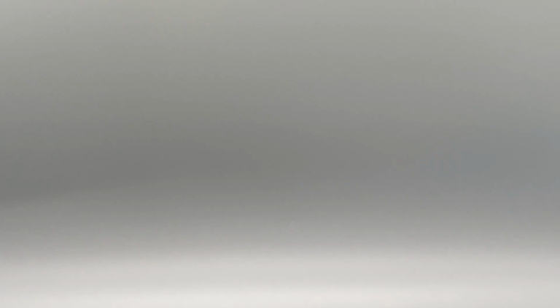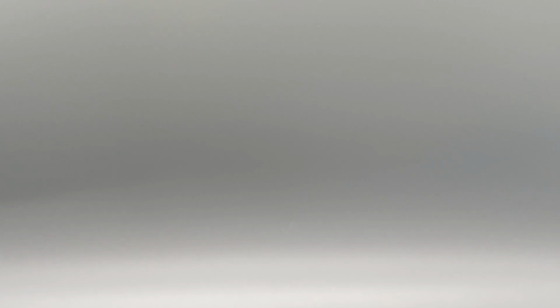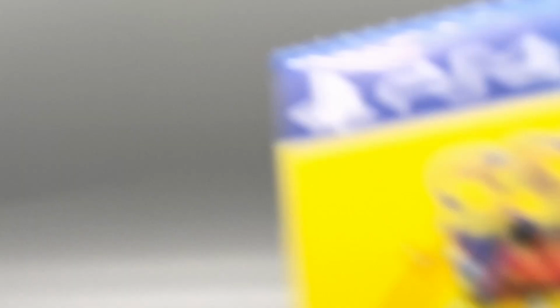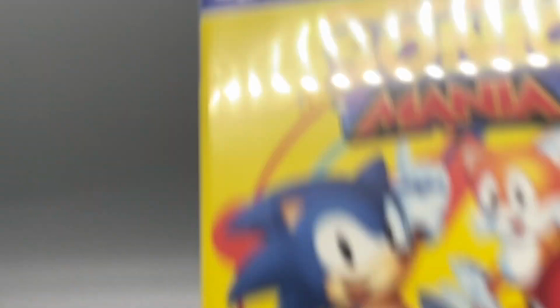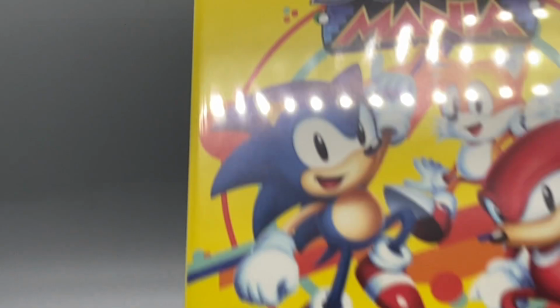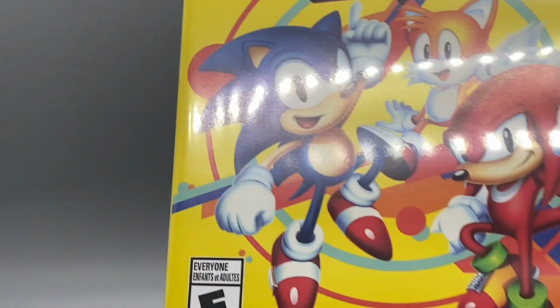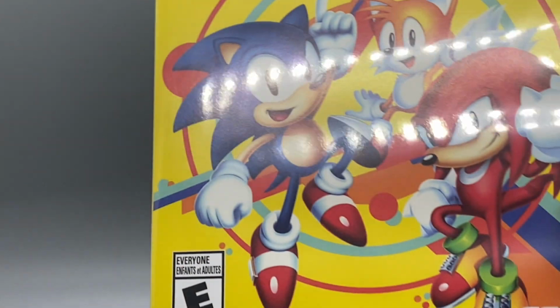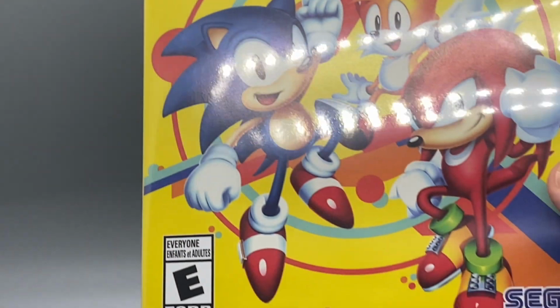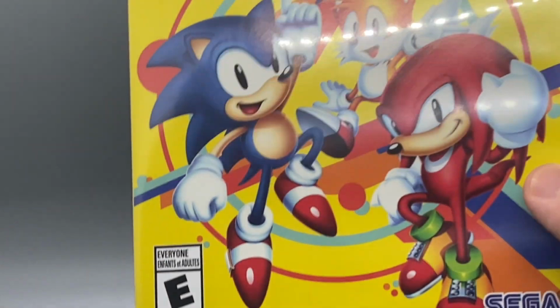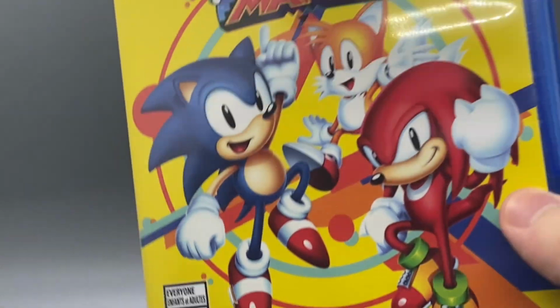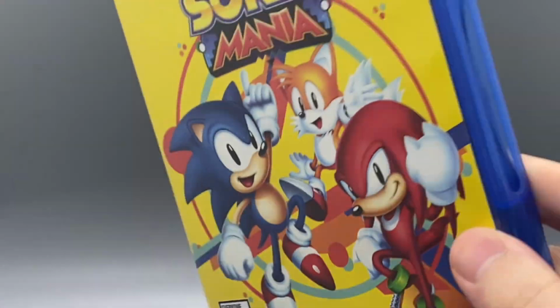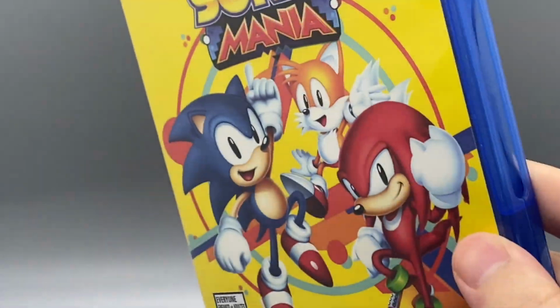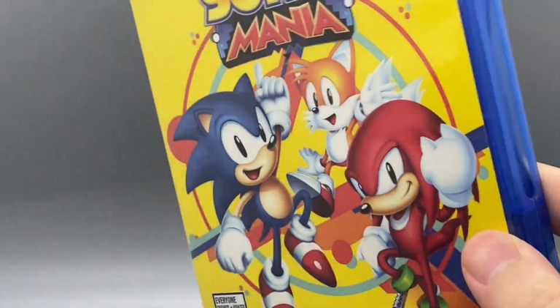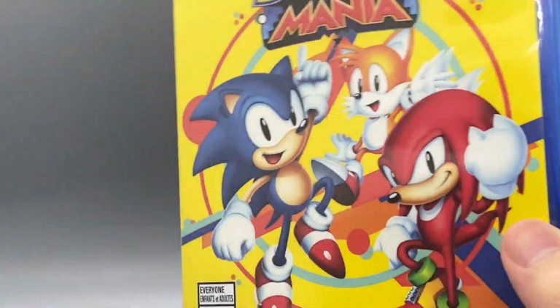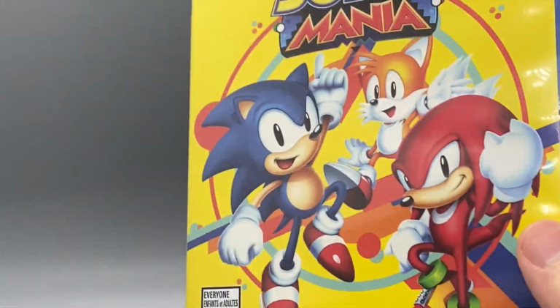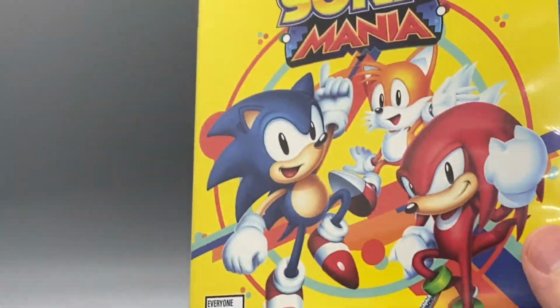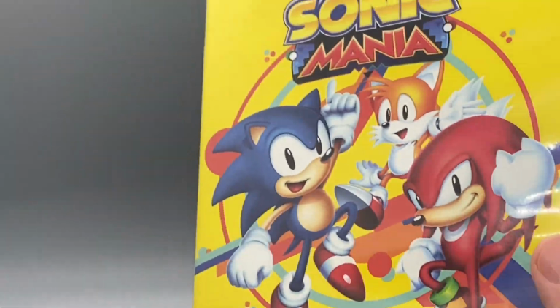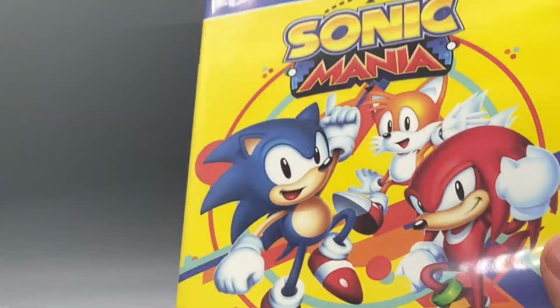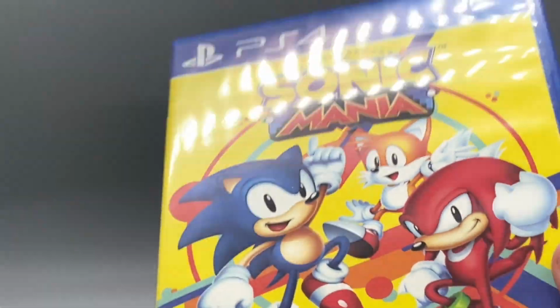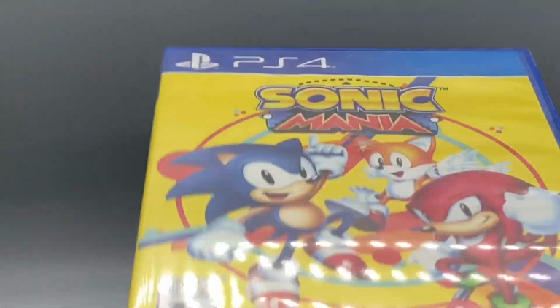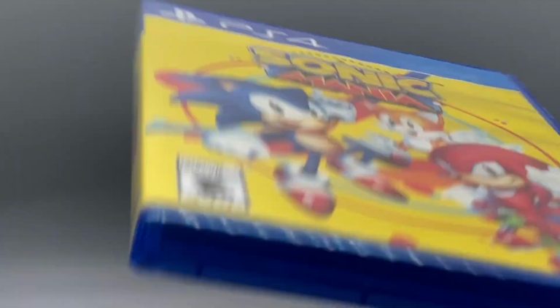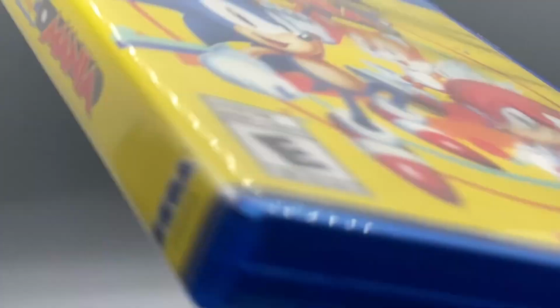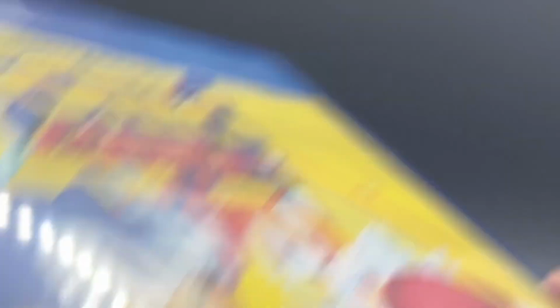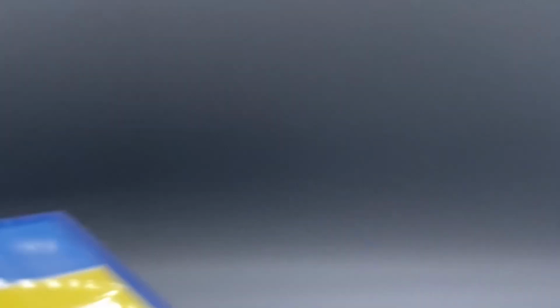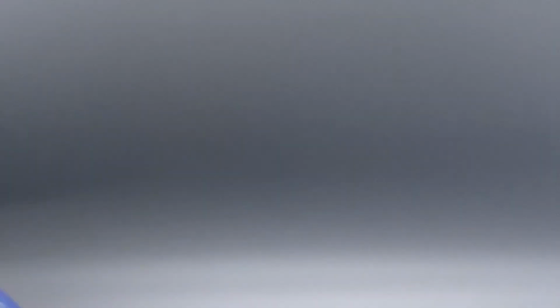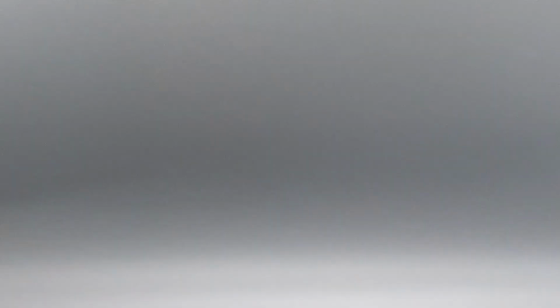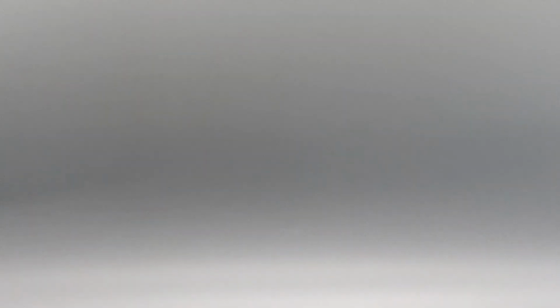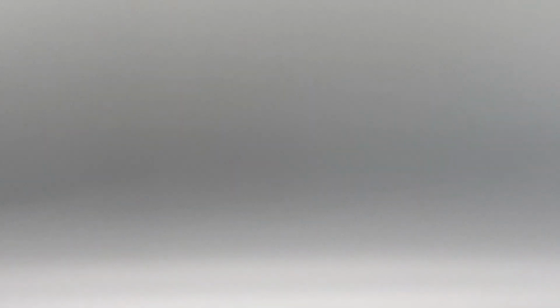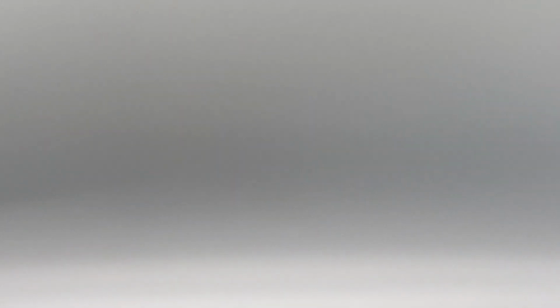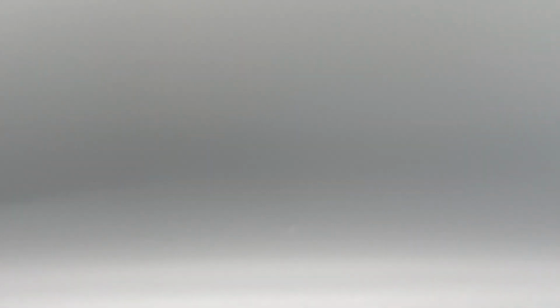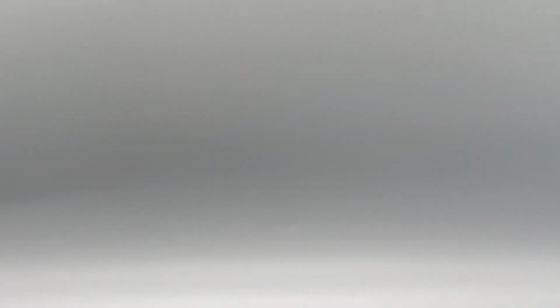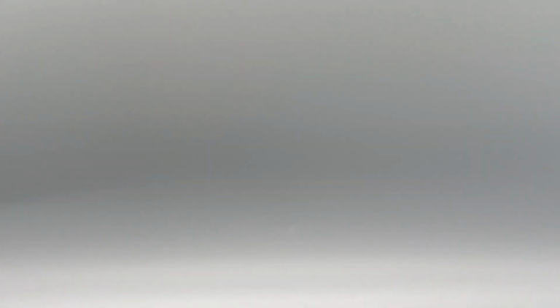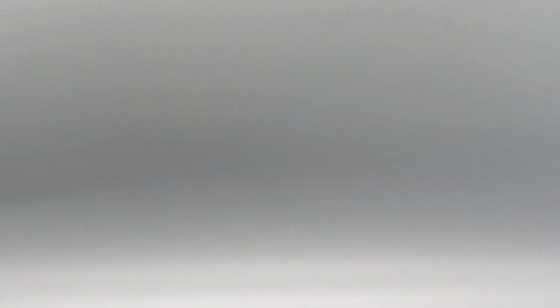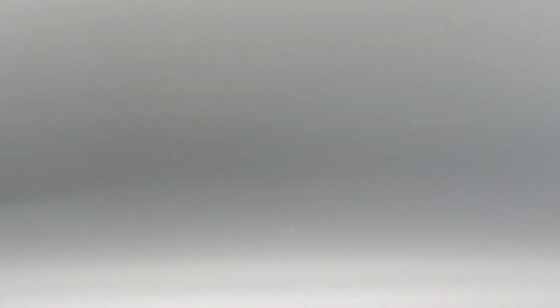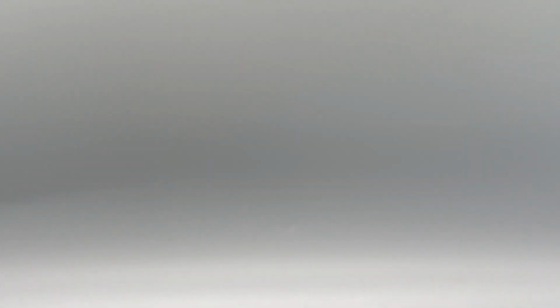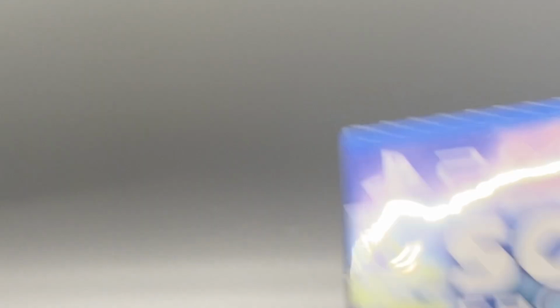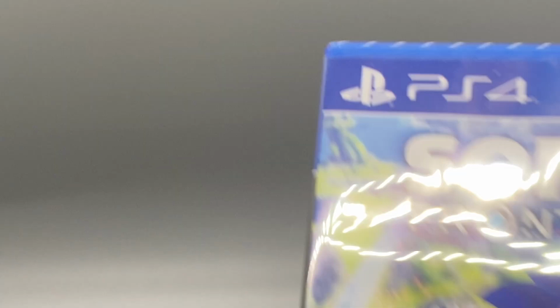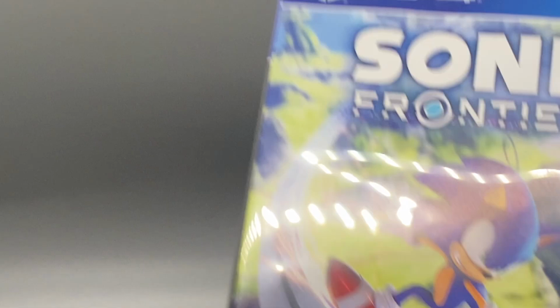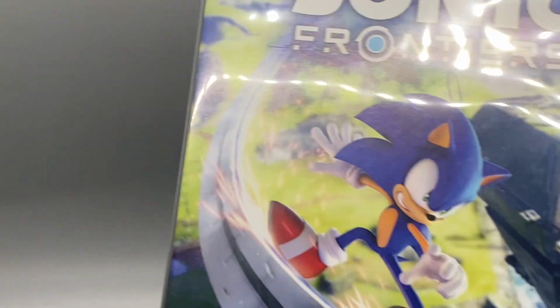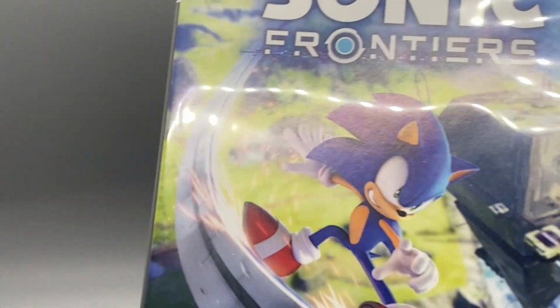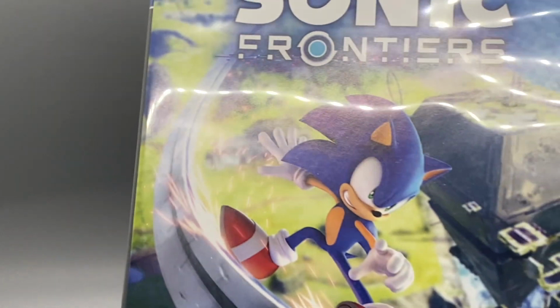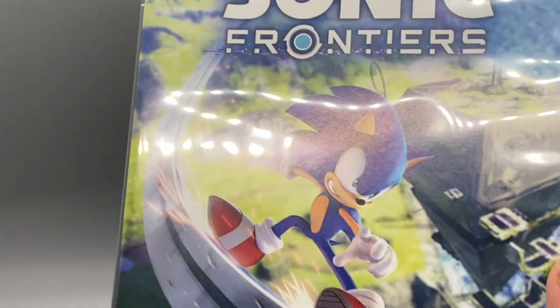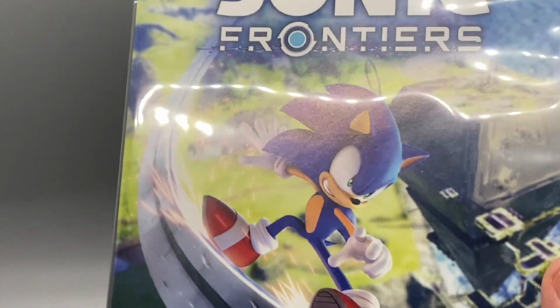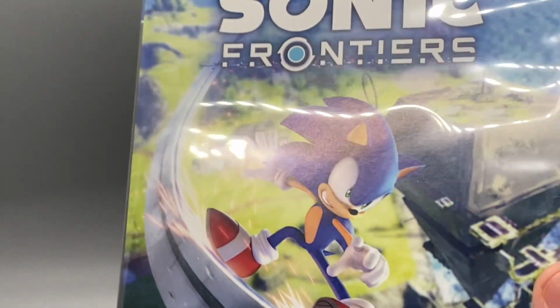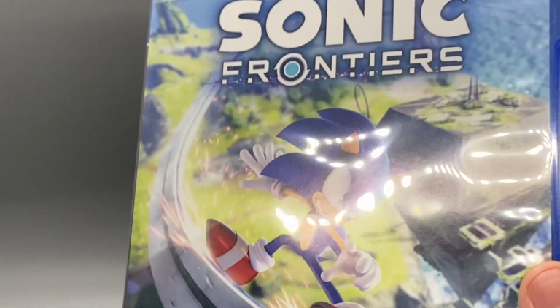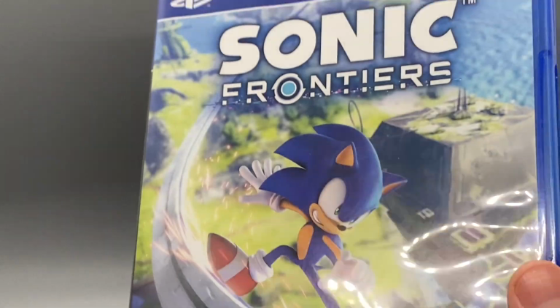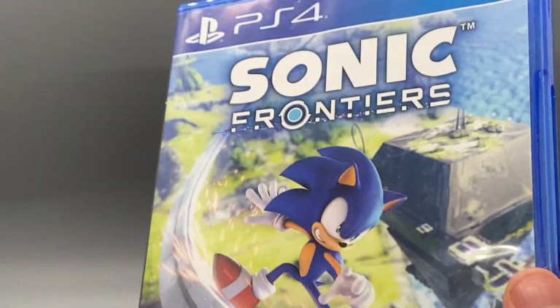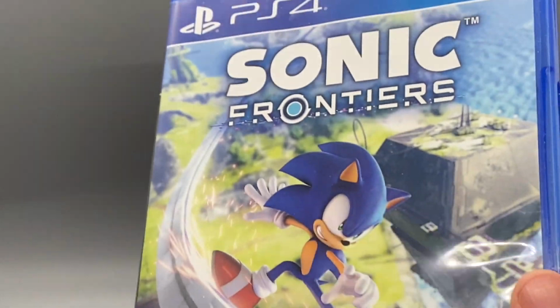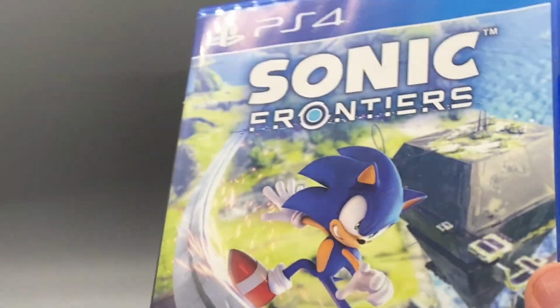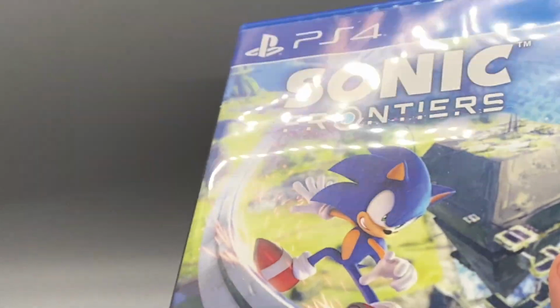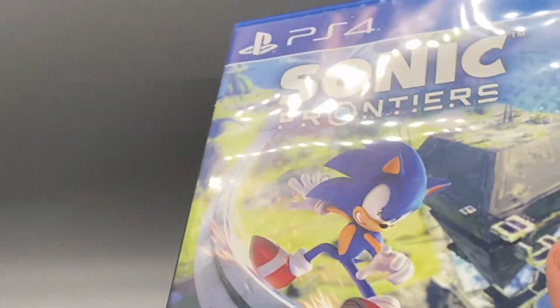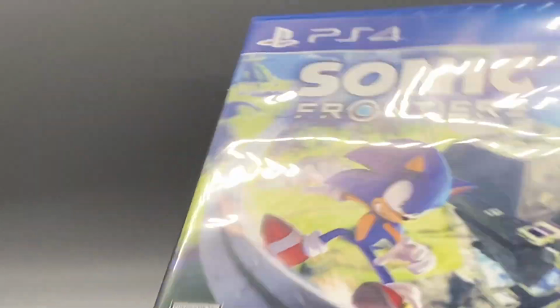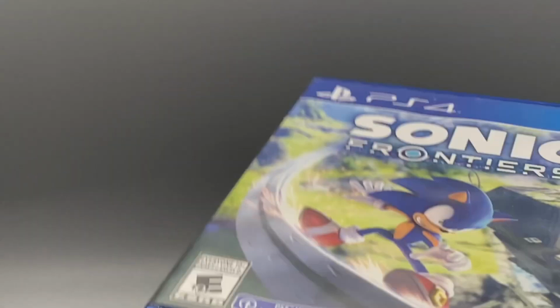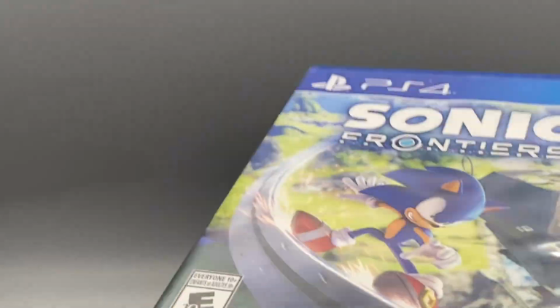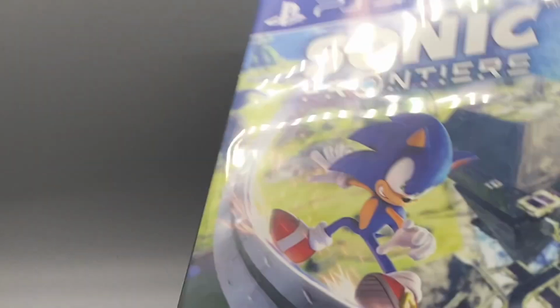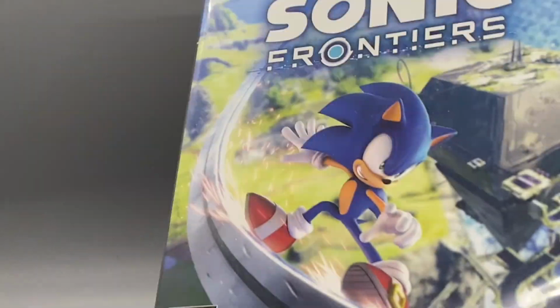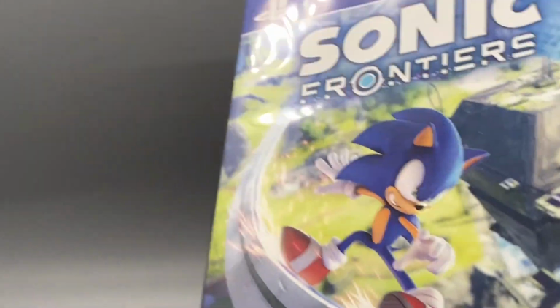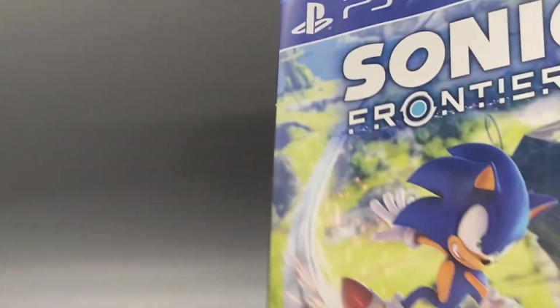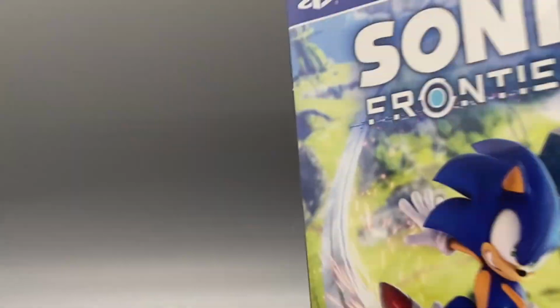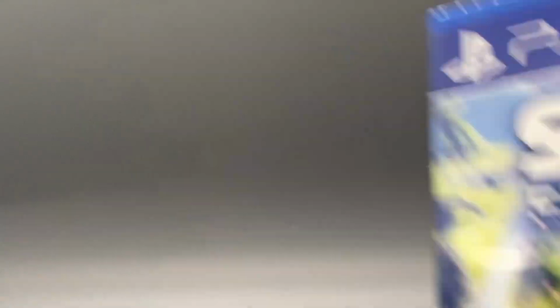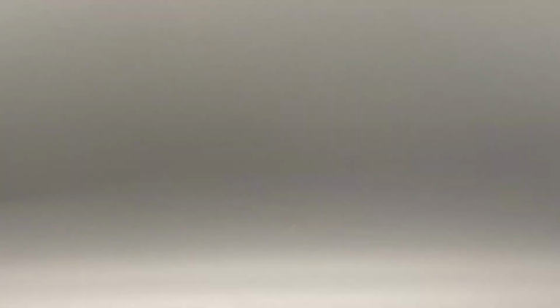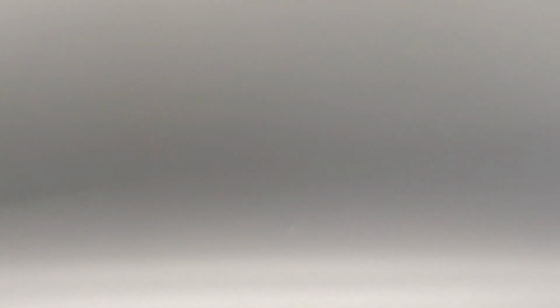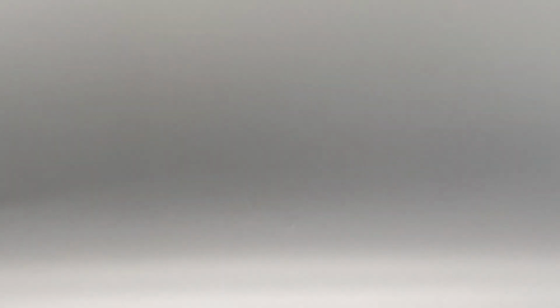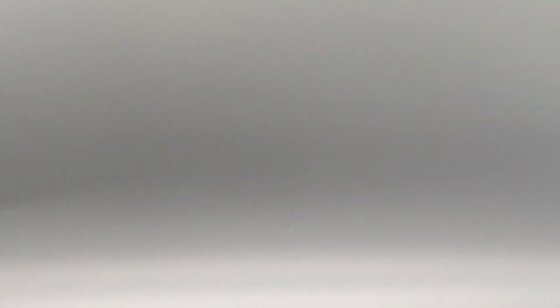Then we have Sonic Mania, another really fun title - absolutely love it. Of course, we have to have Sonic Frontiers. This game is peak. Why would I not have Sonic Frontiers?